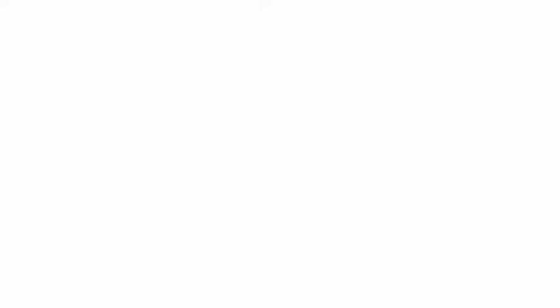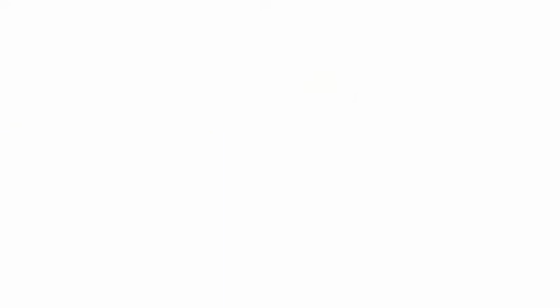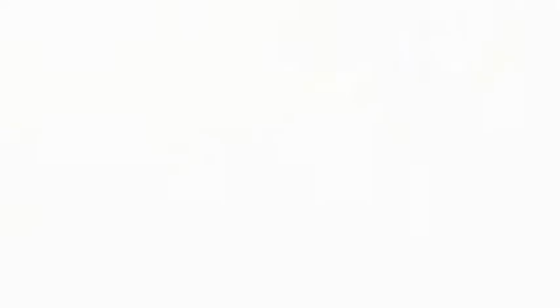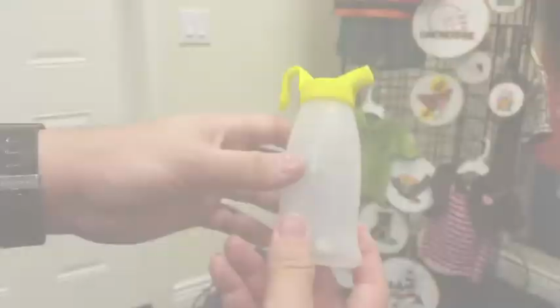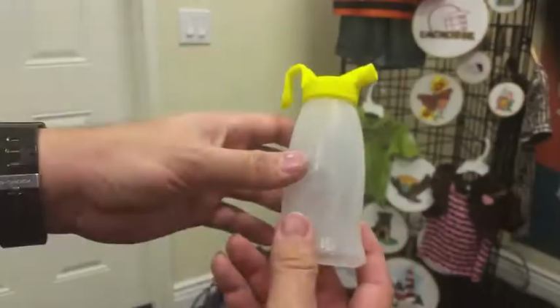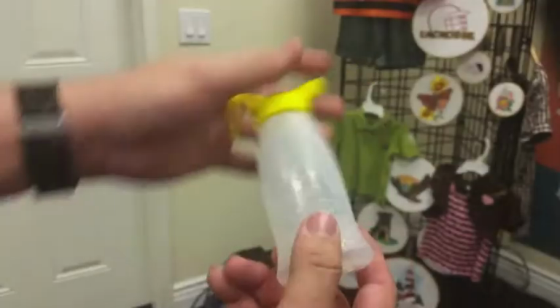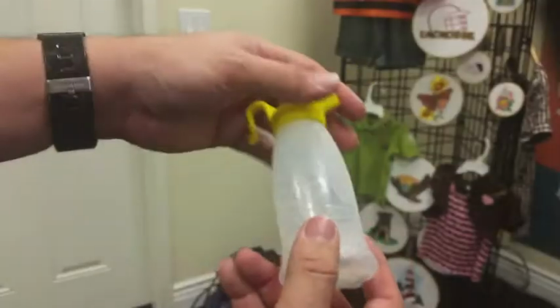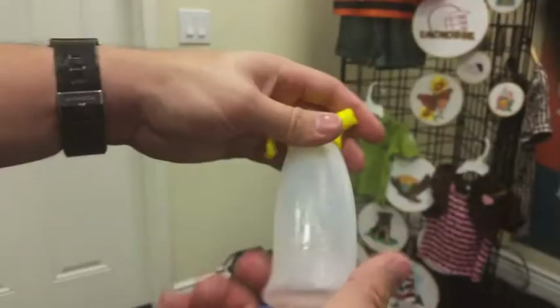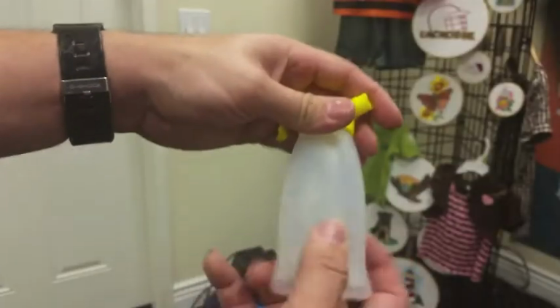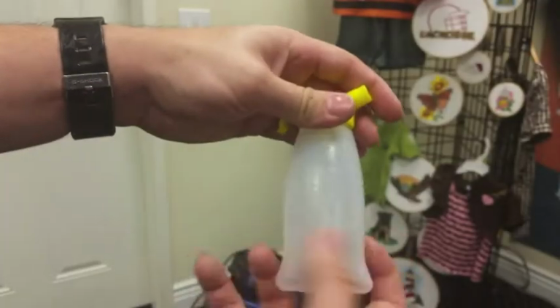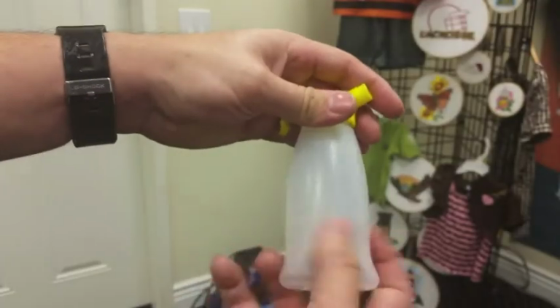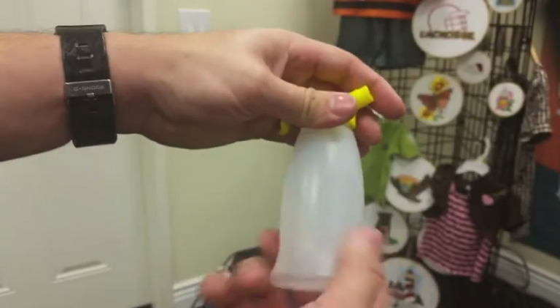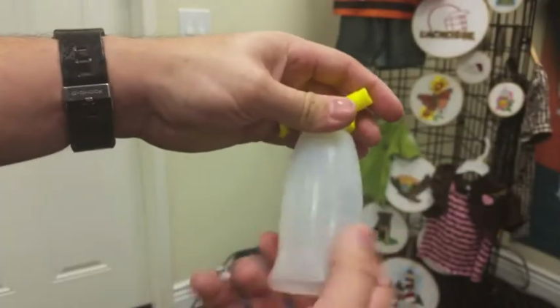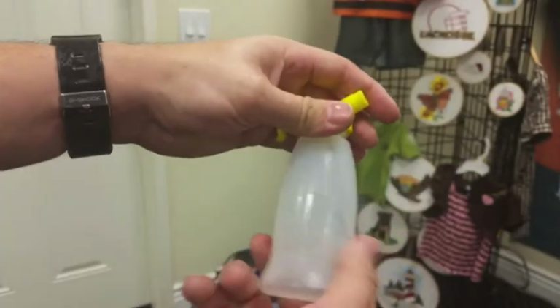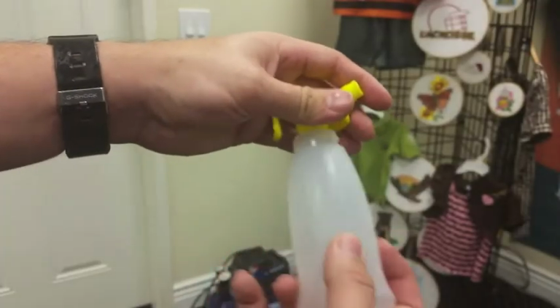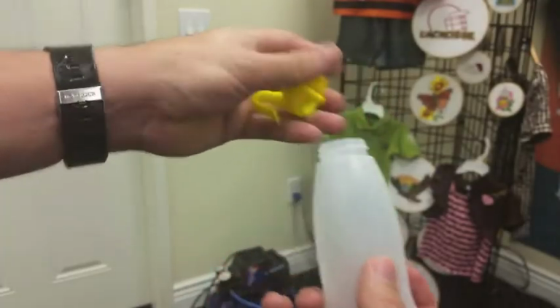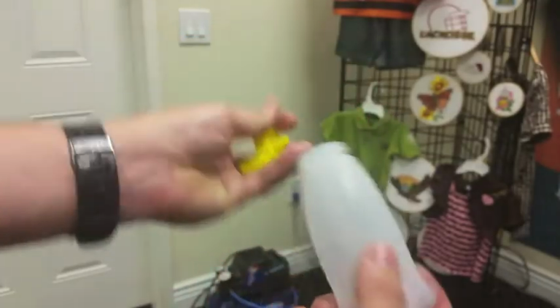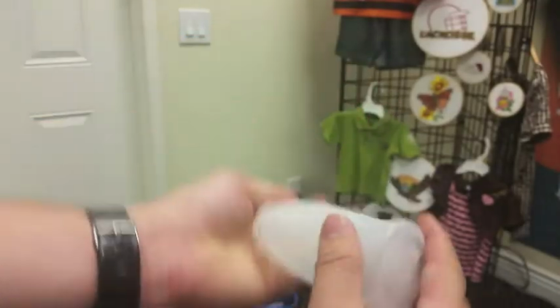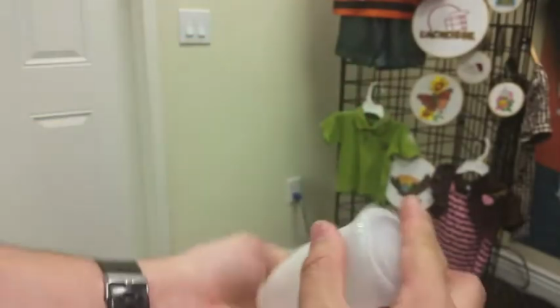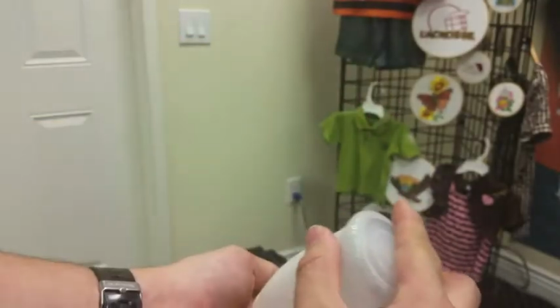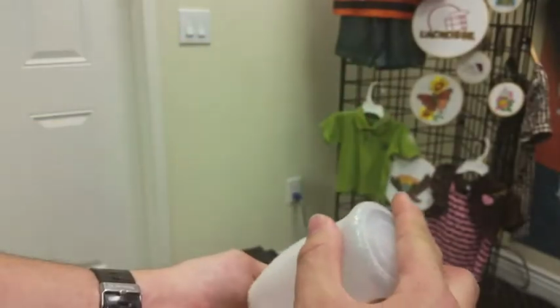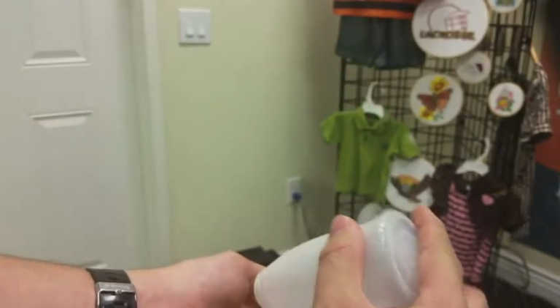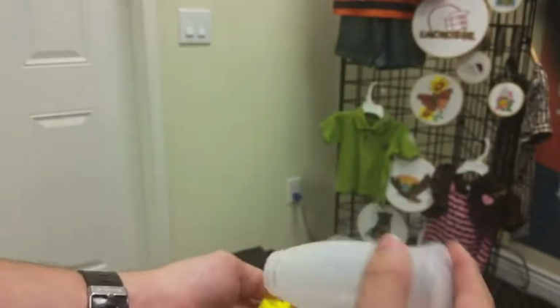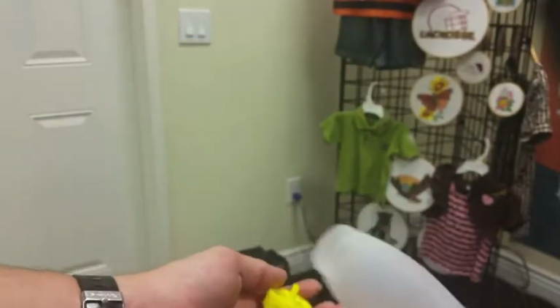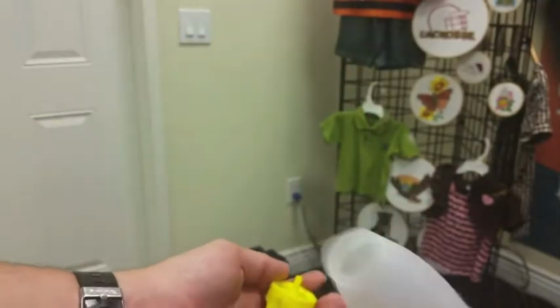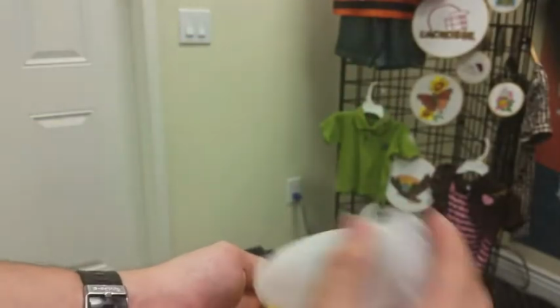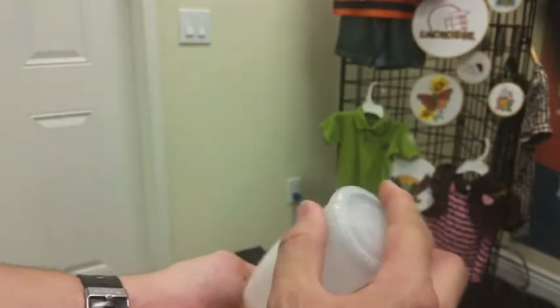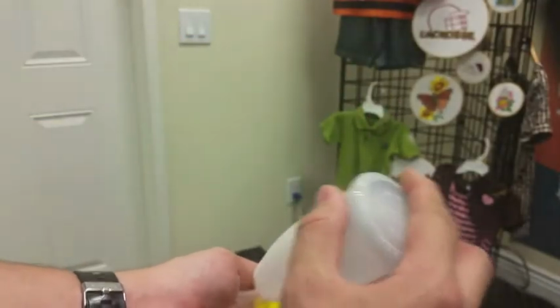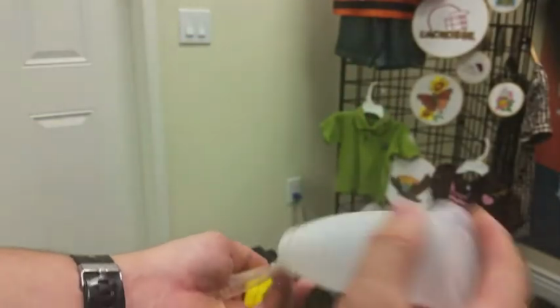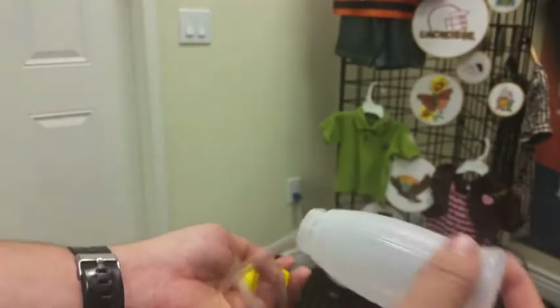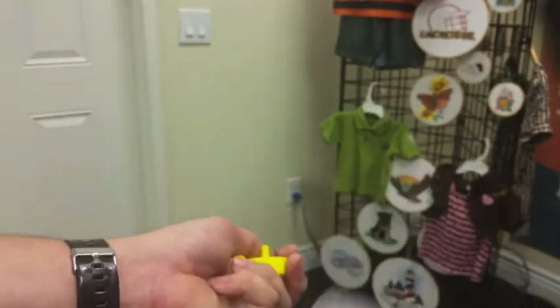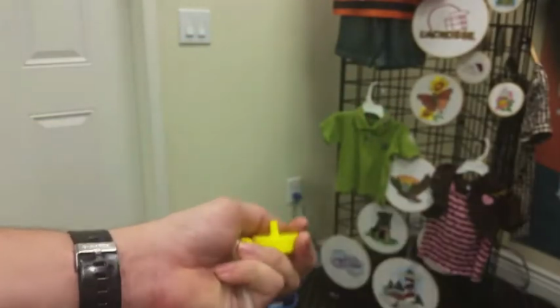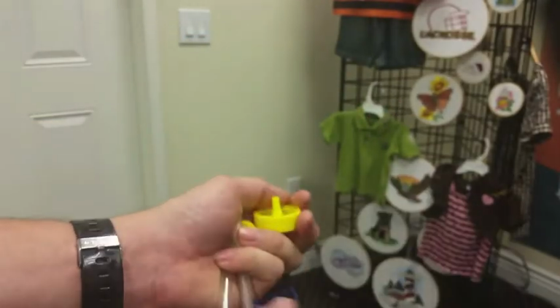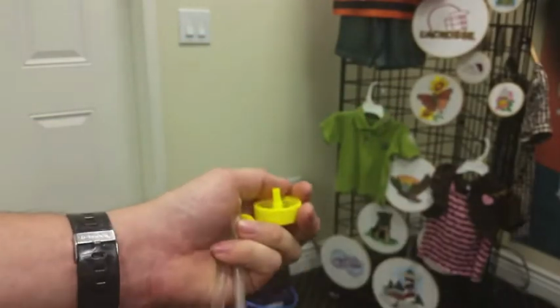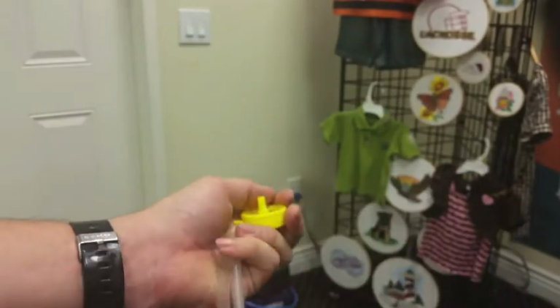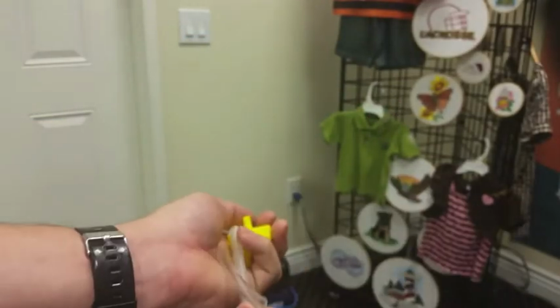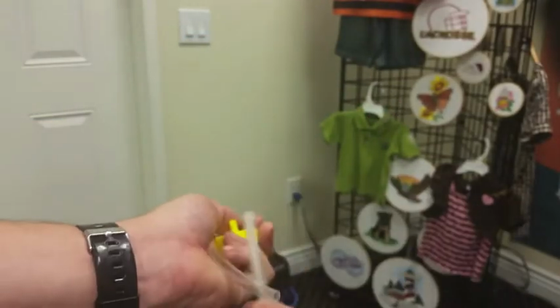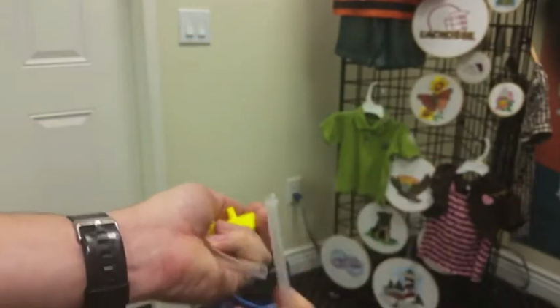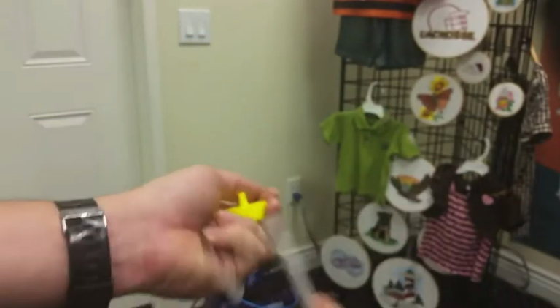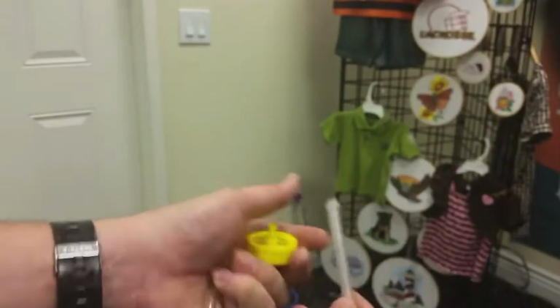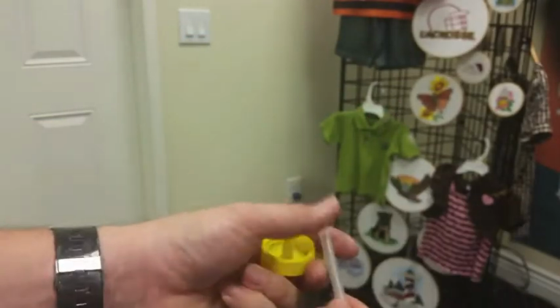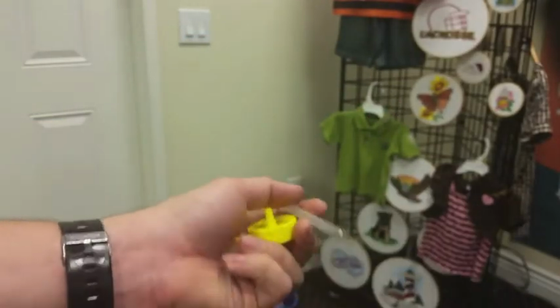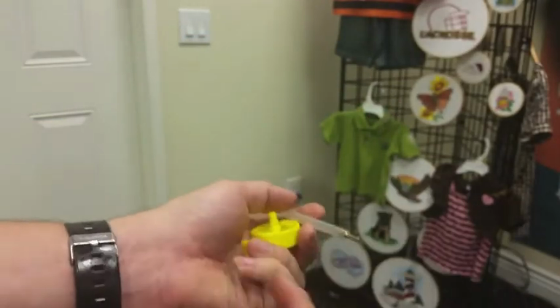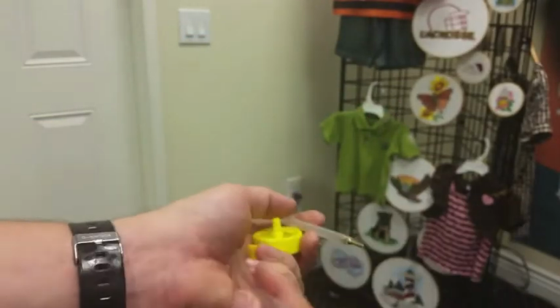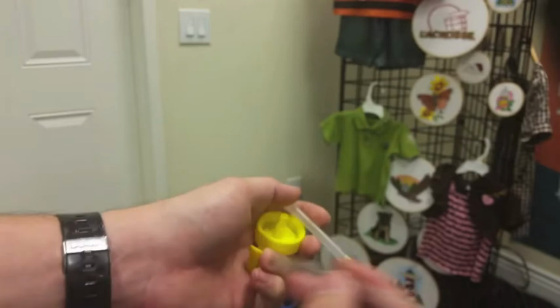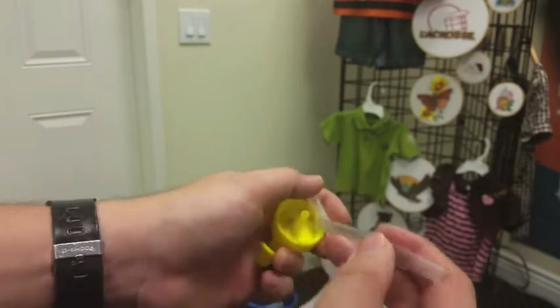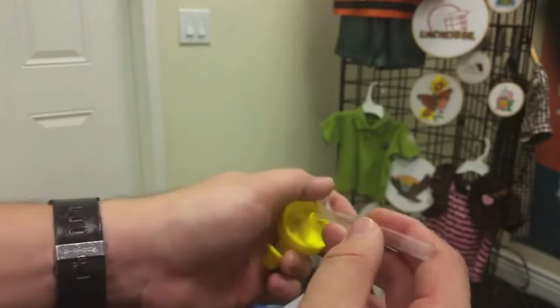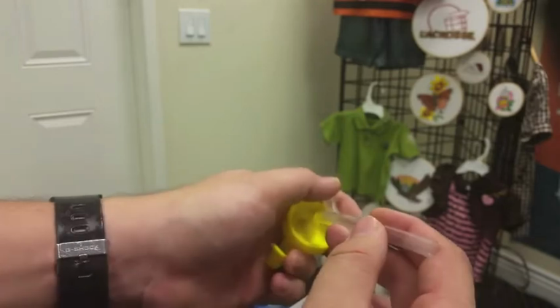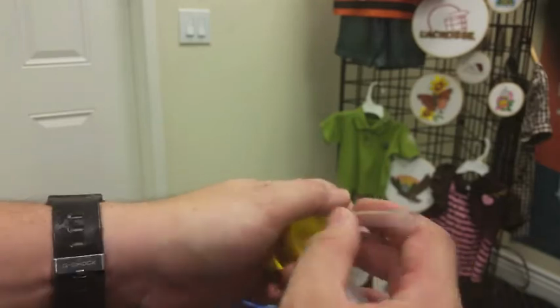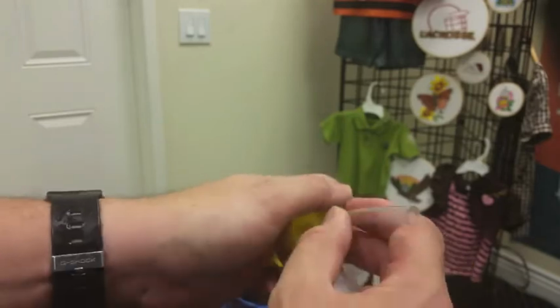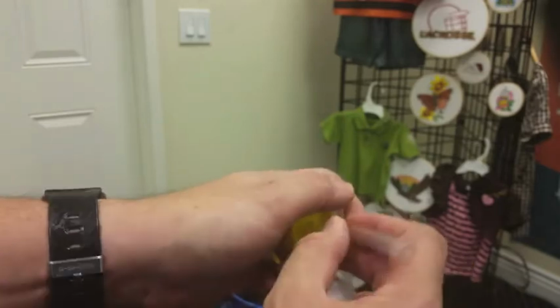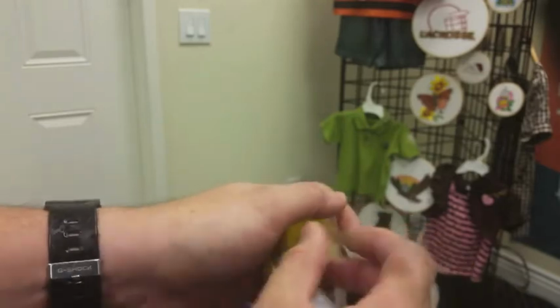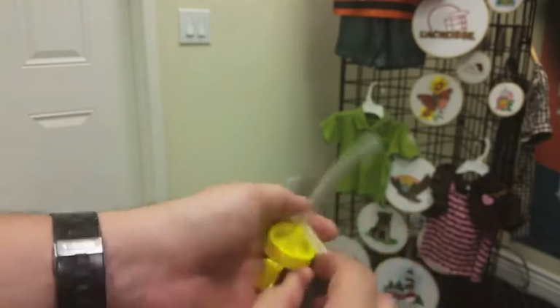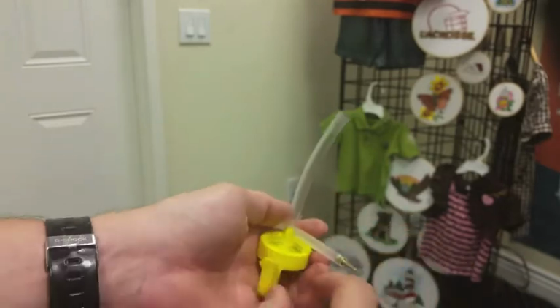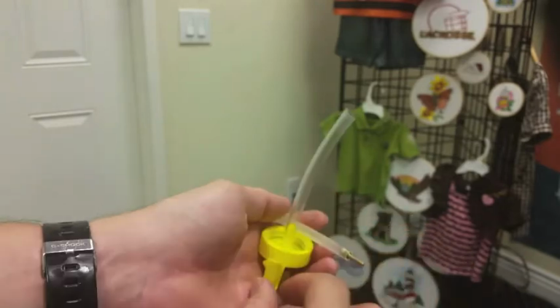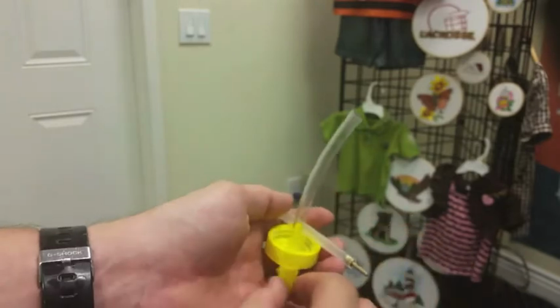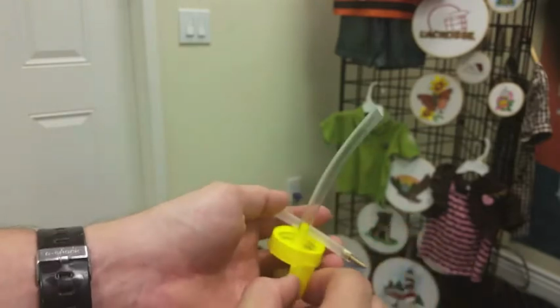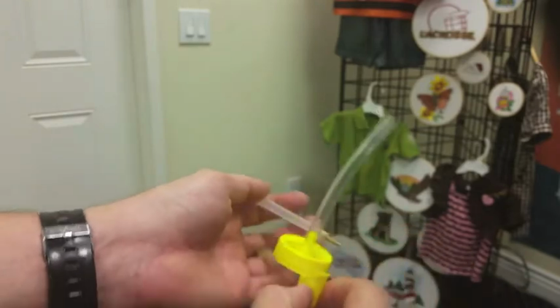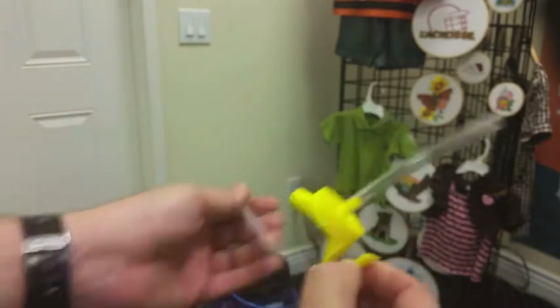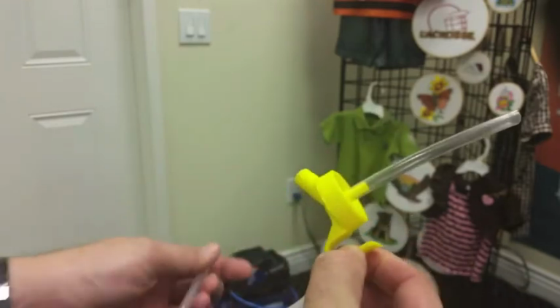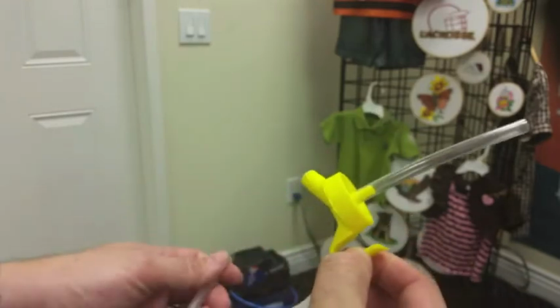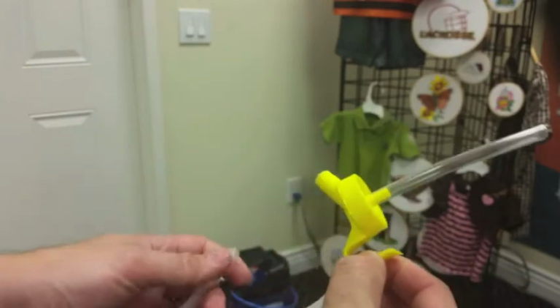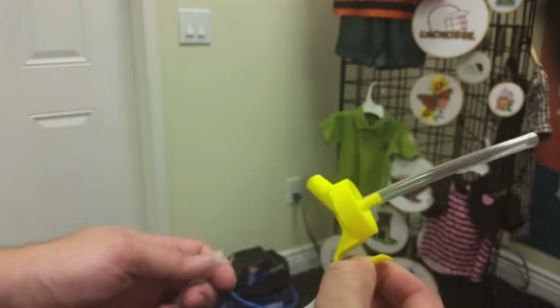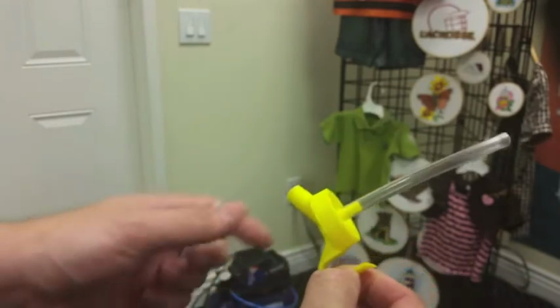Your Ricoma machine includes oil and an applicator. Assemble the applicator and fill with oil to continue.